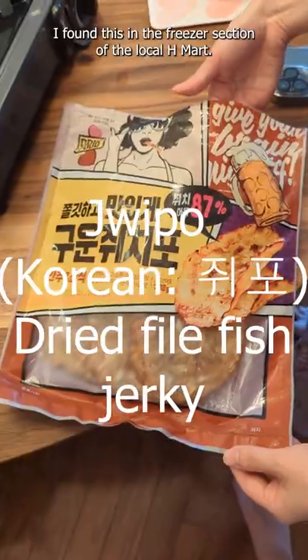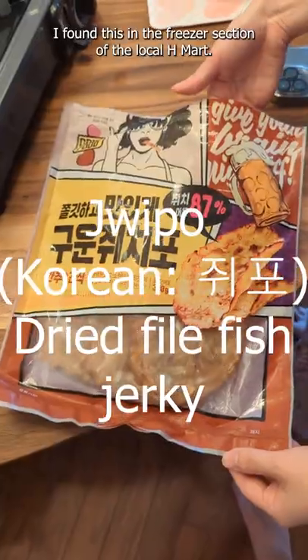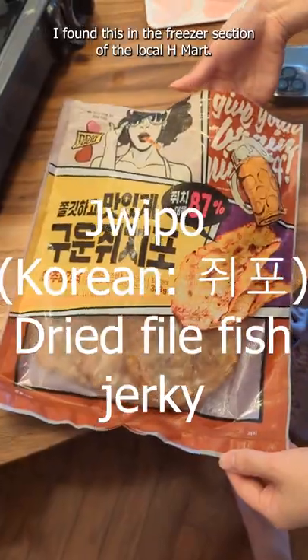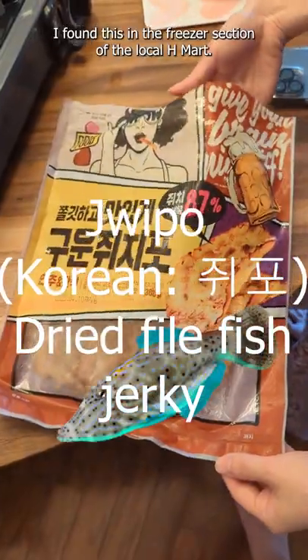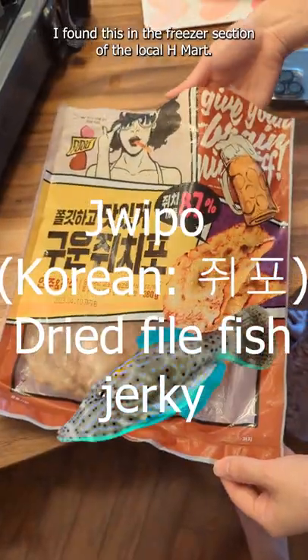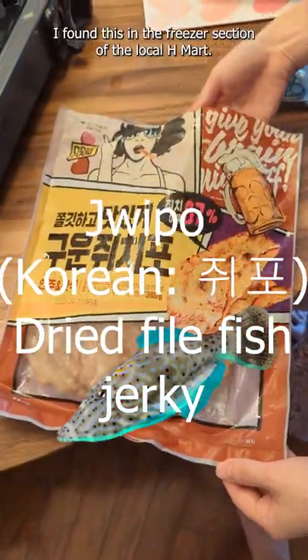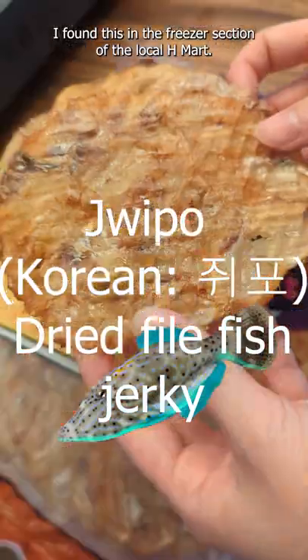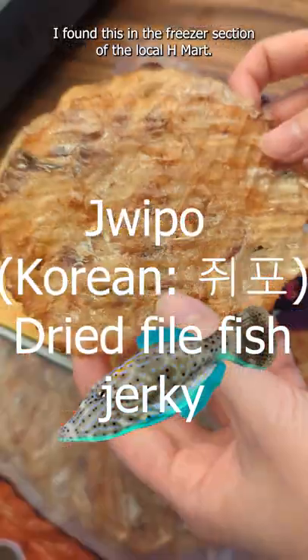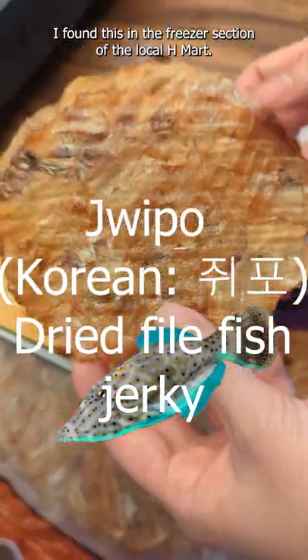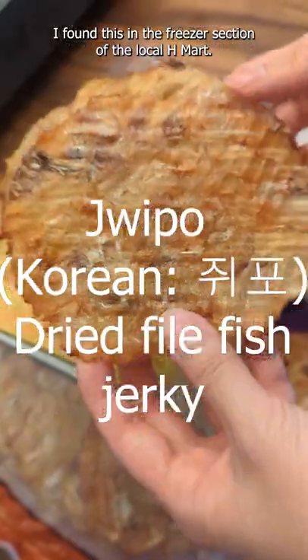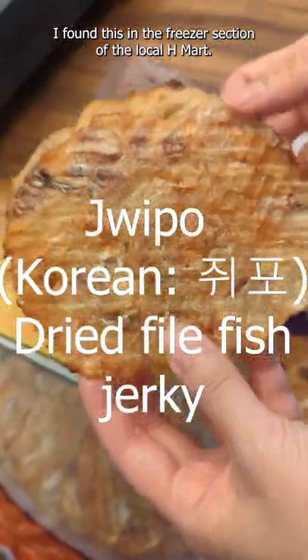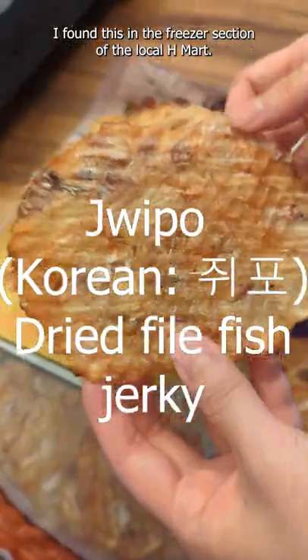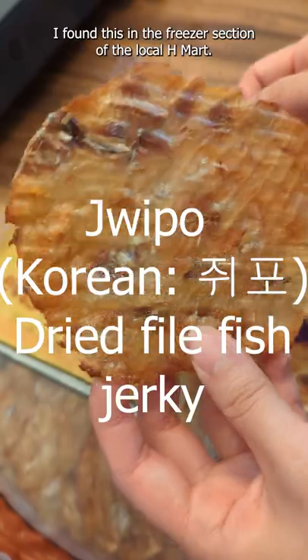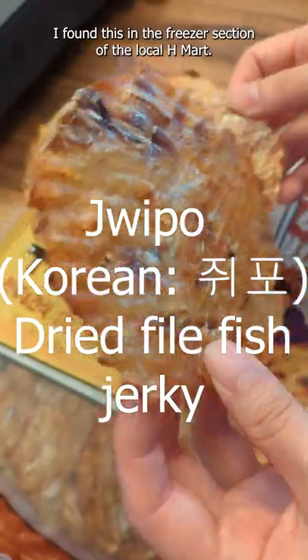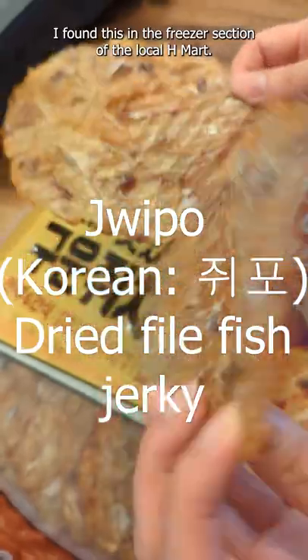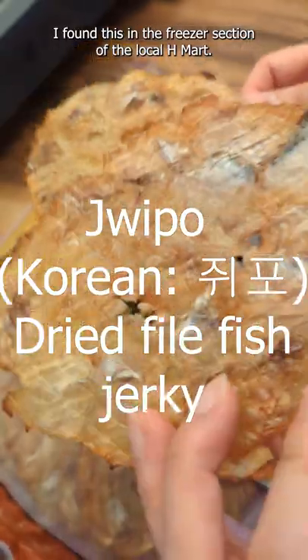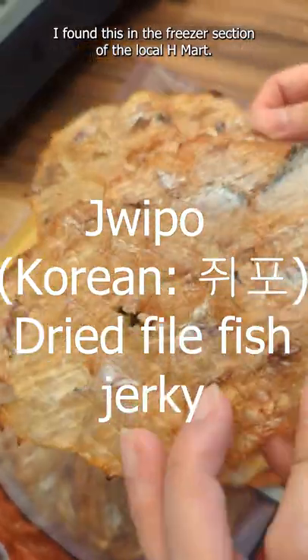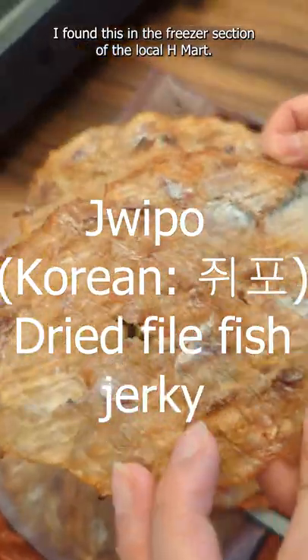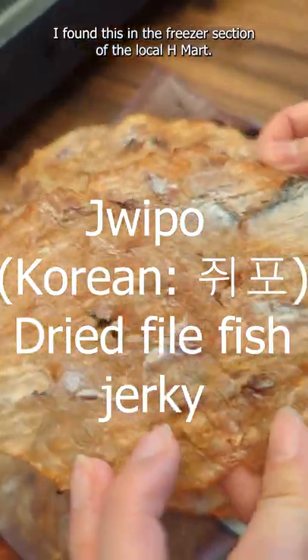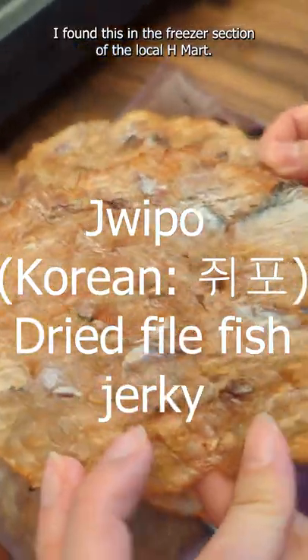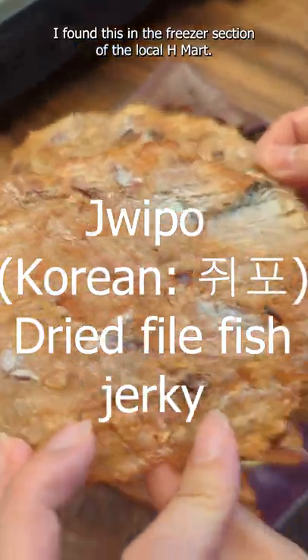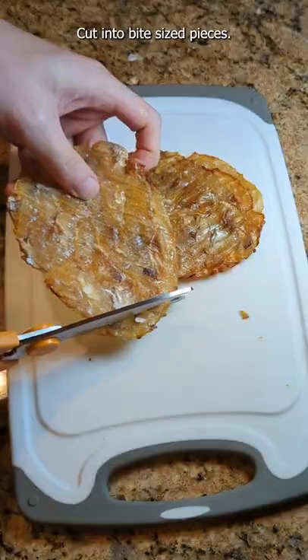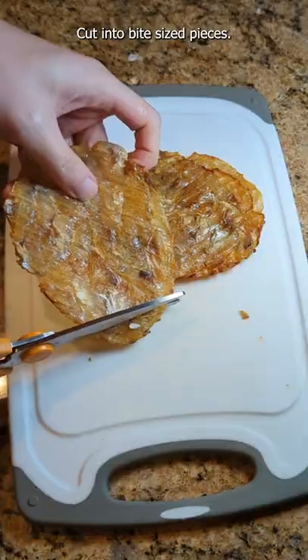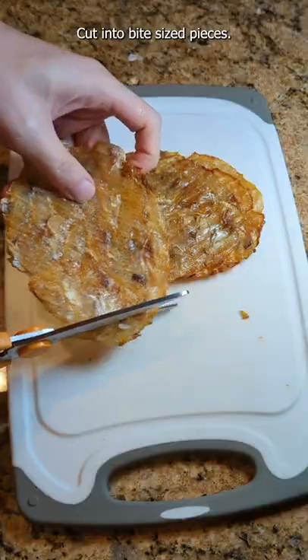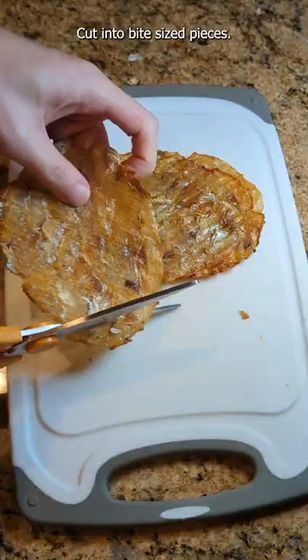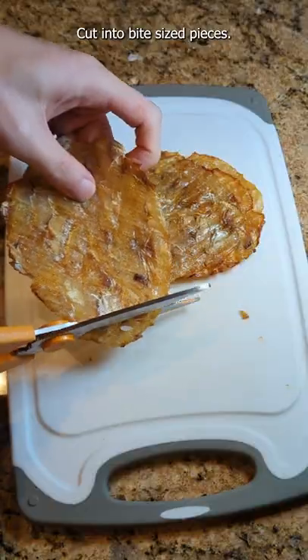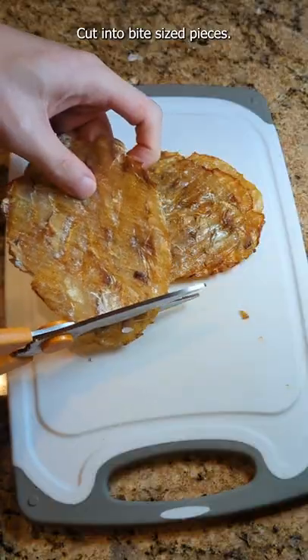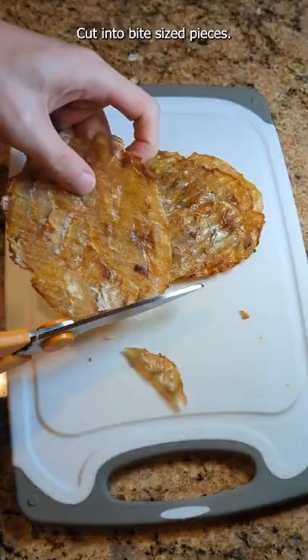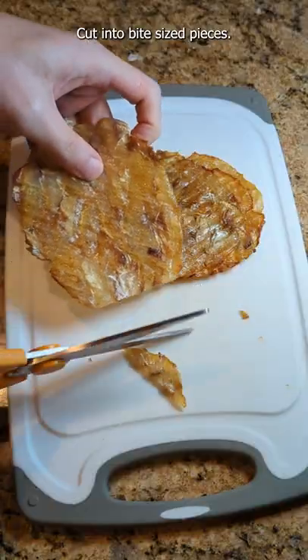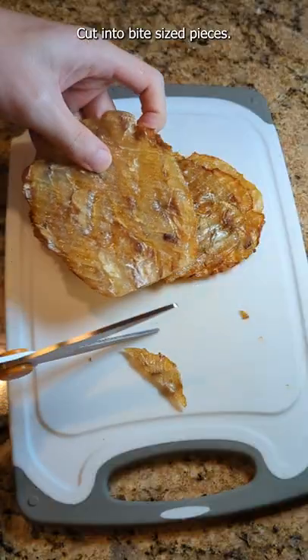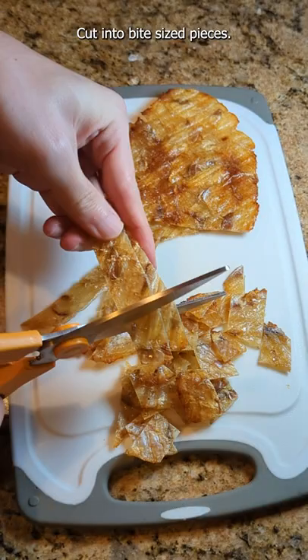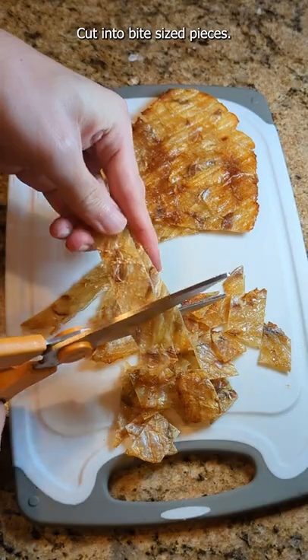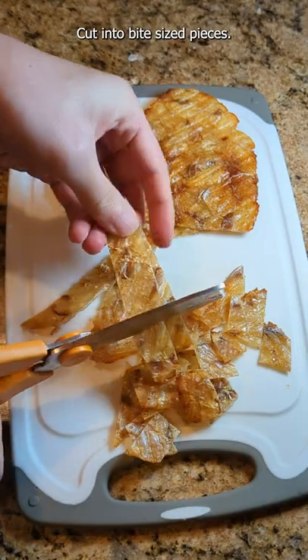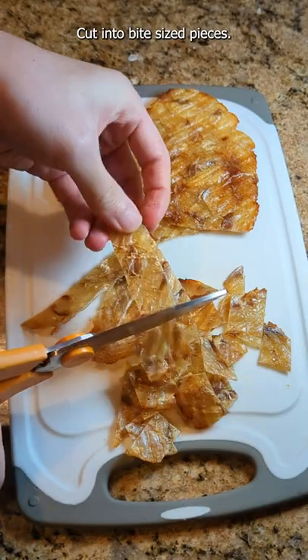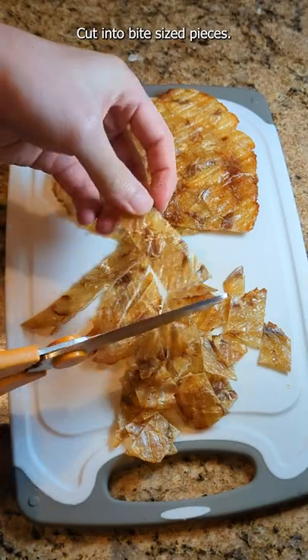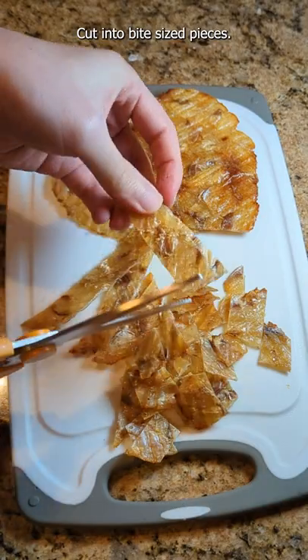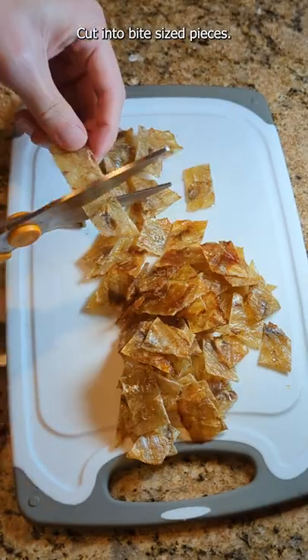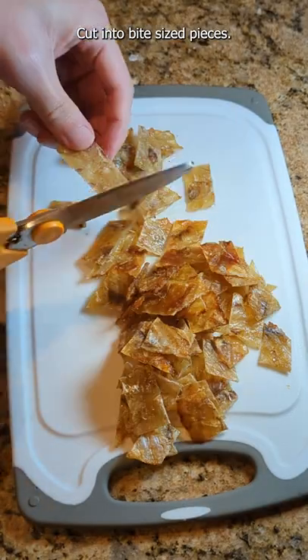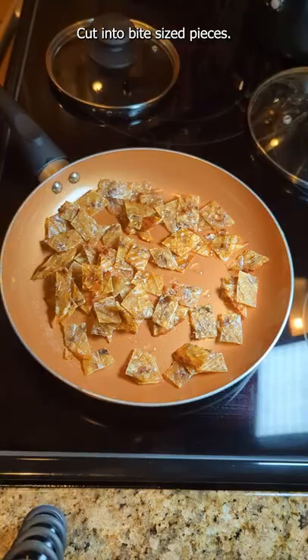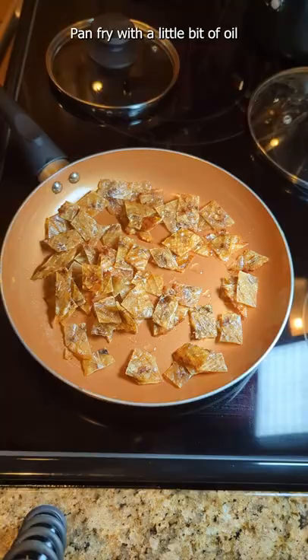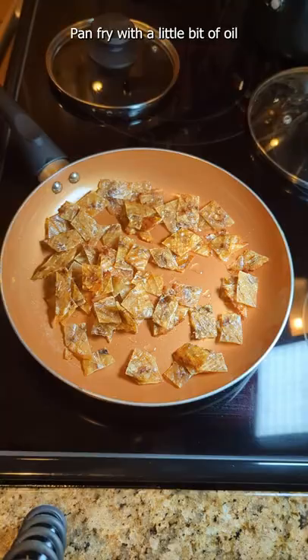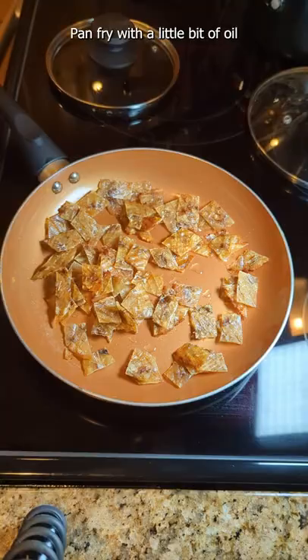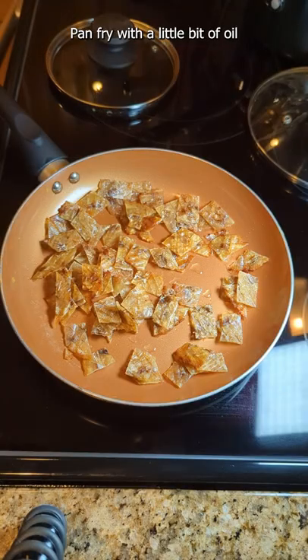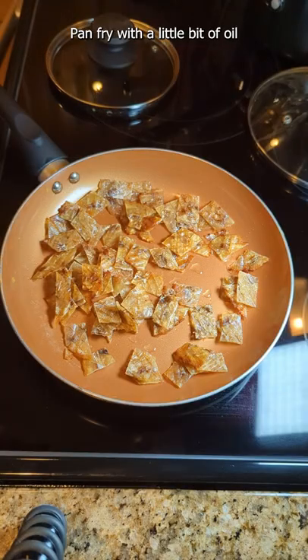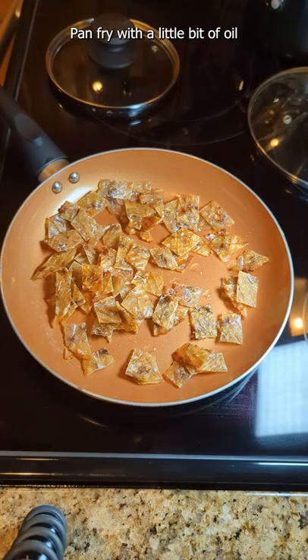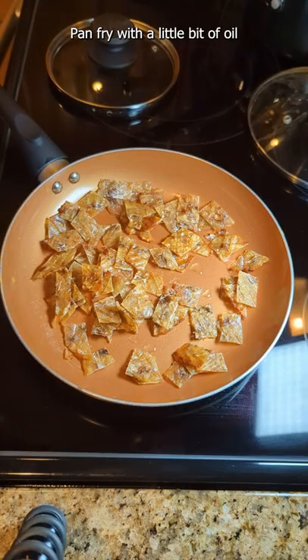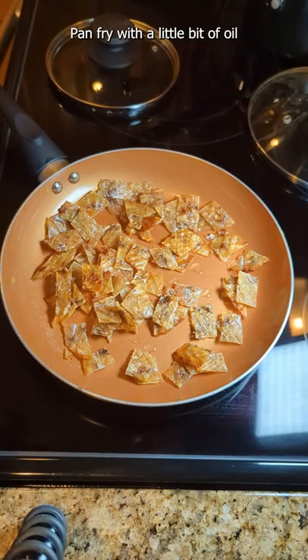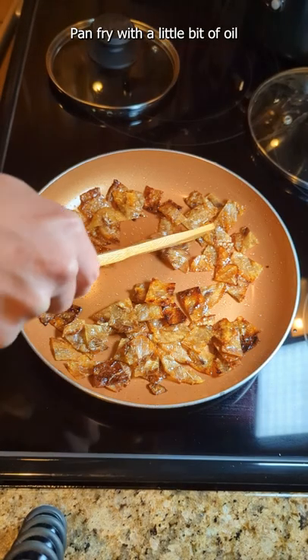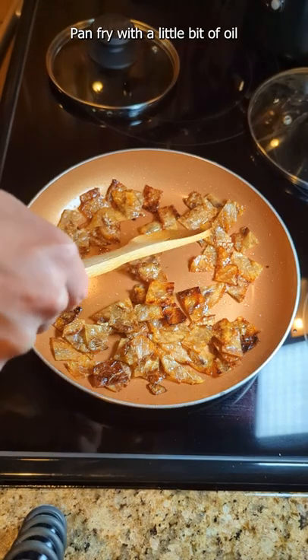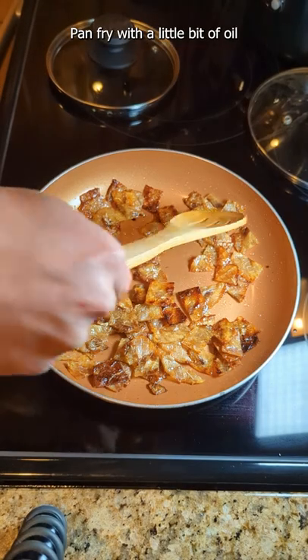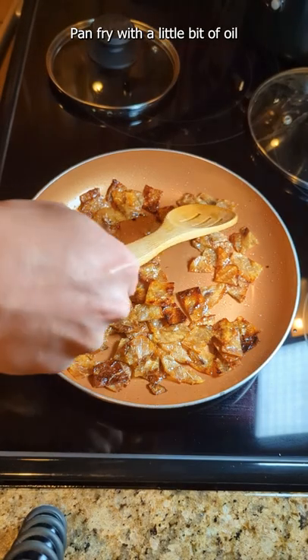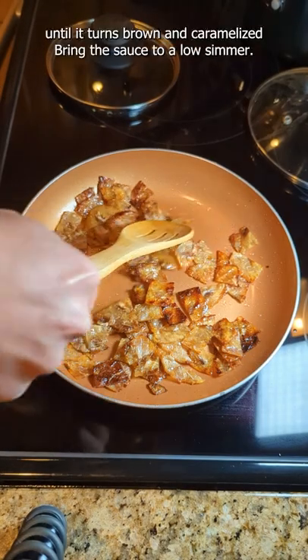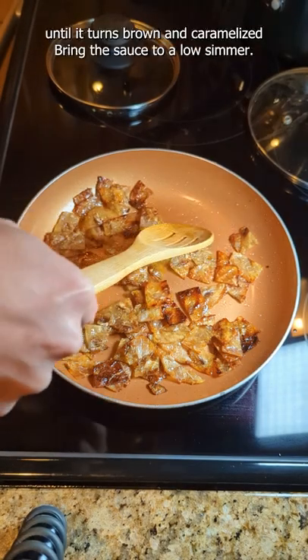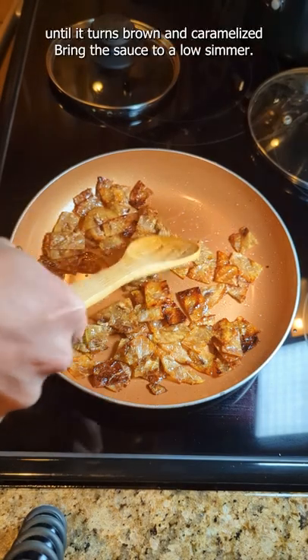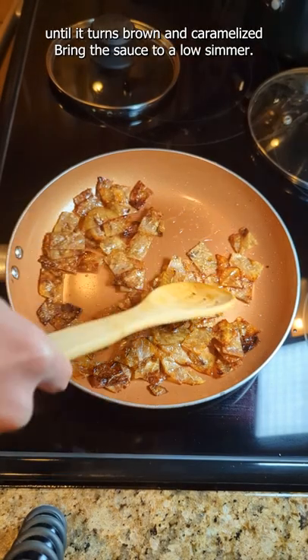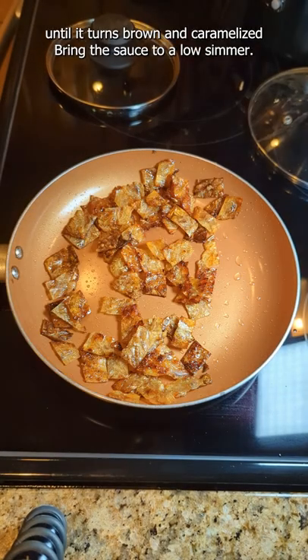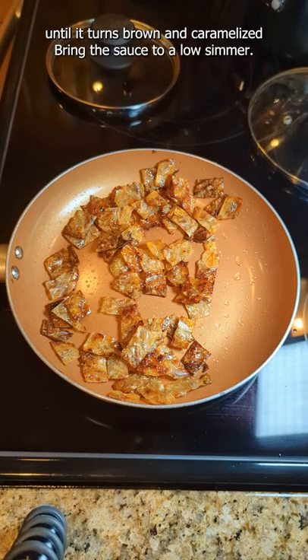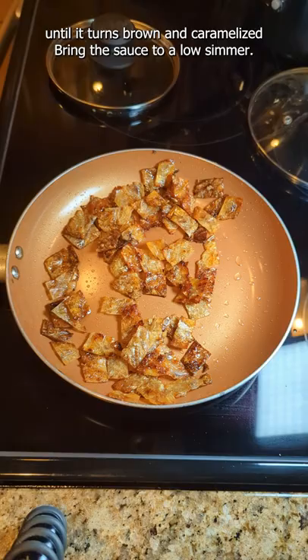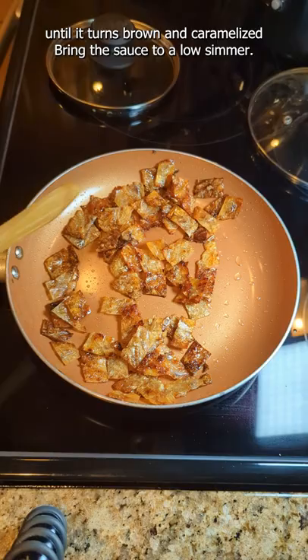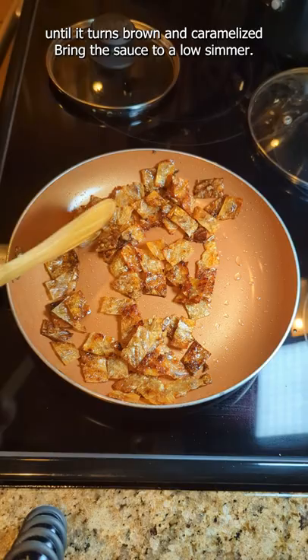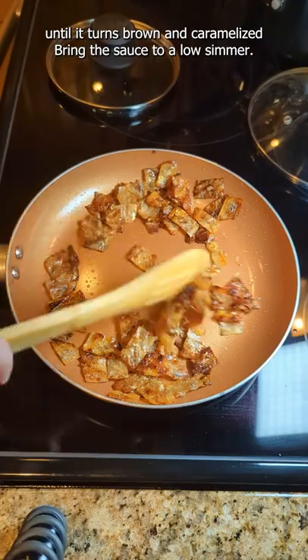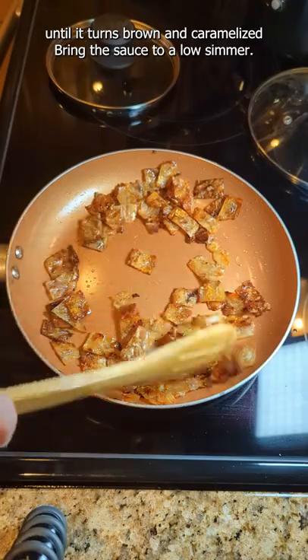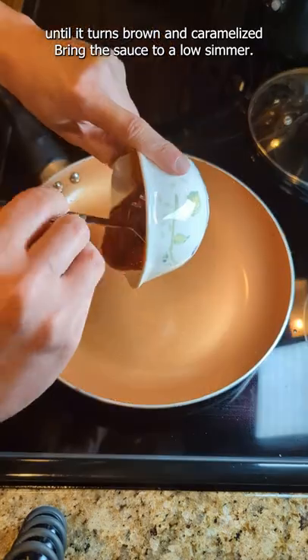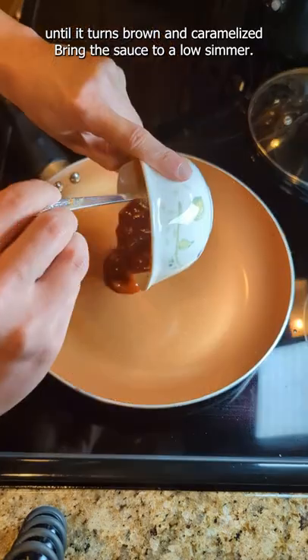I found this in the freezer section of the local H-Mart. Cut it into bite-sized pieces. Pan fry with a little bit of oil until it turns brown and caramelized.